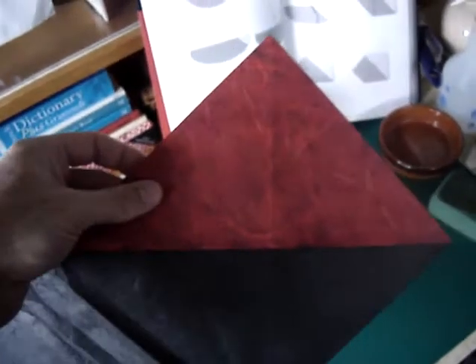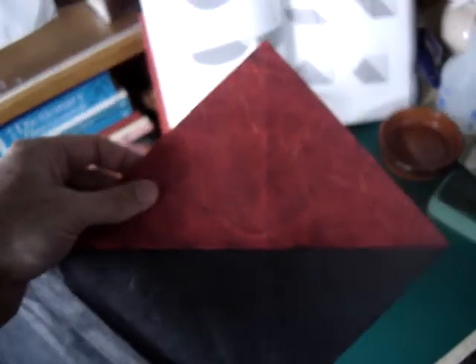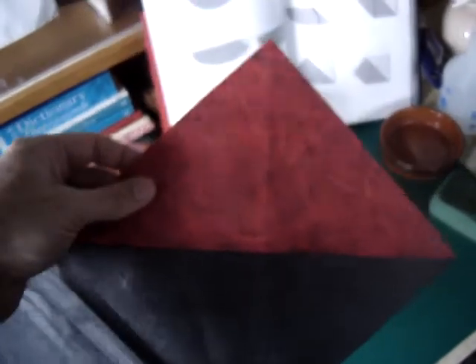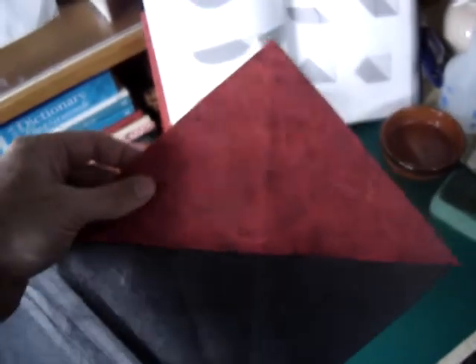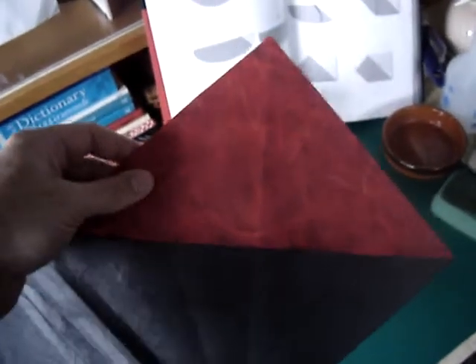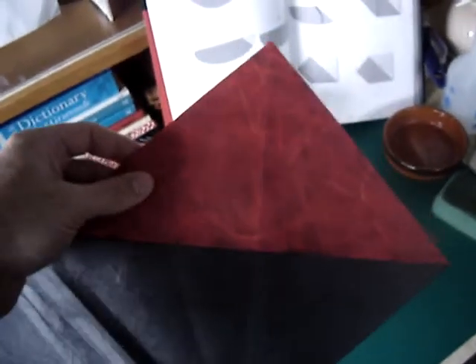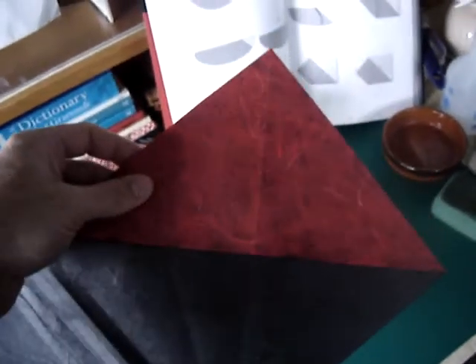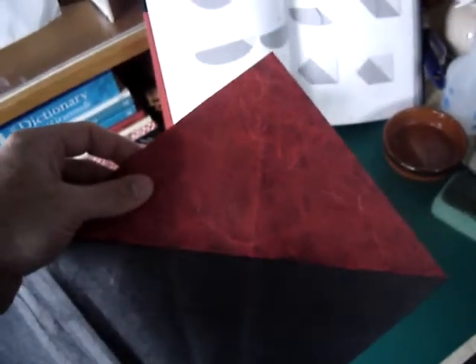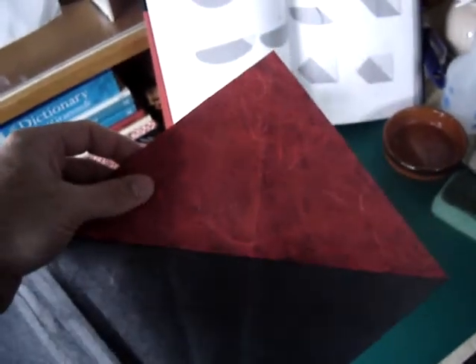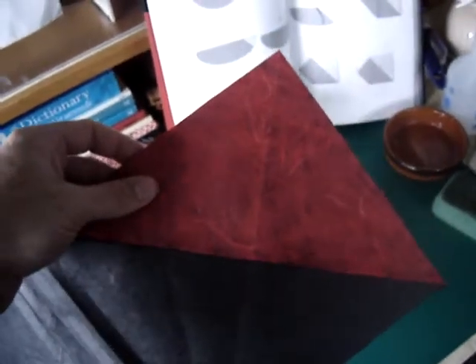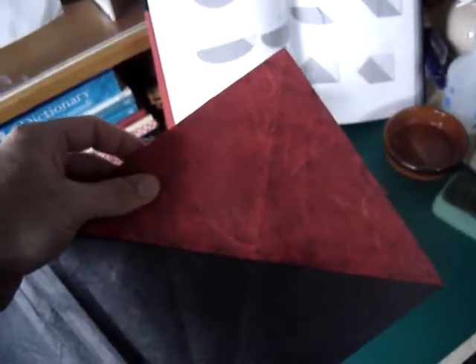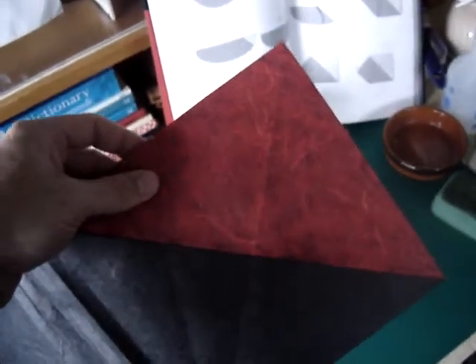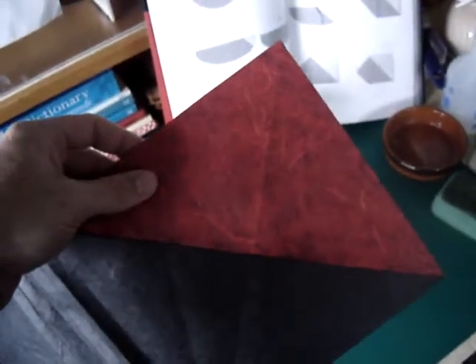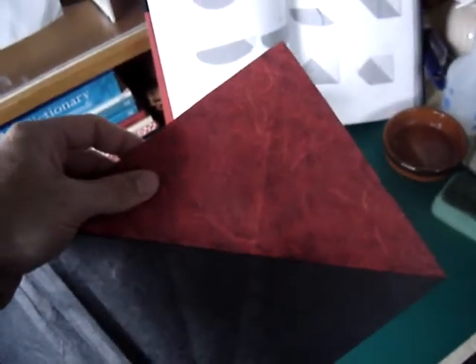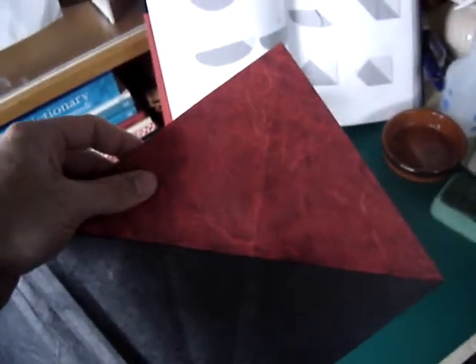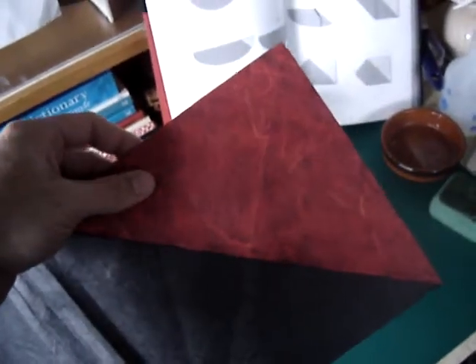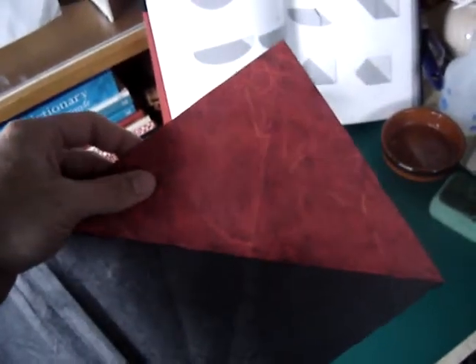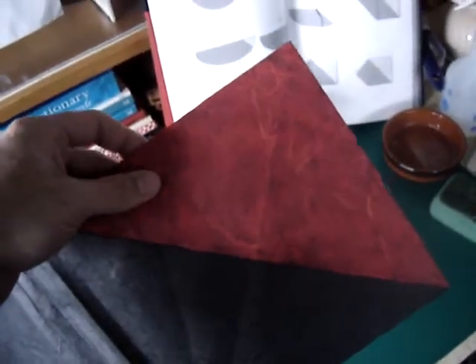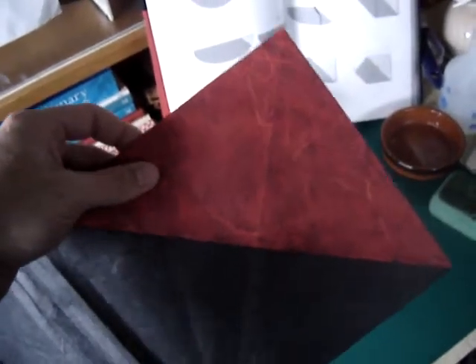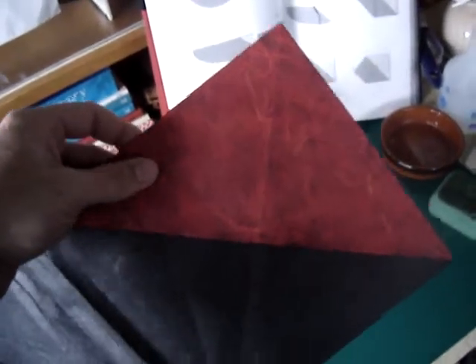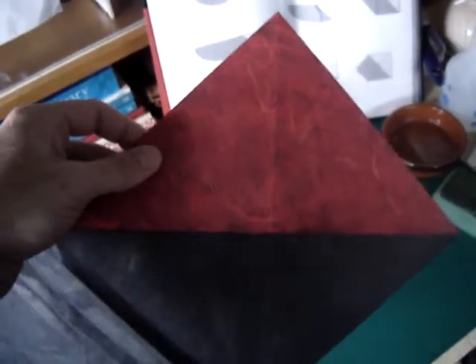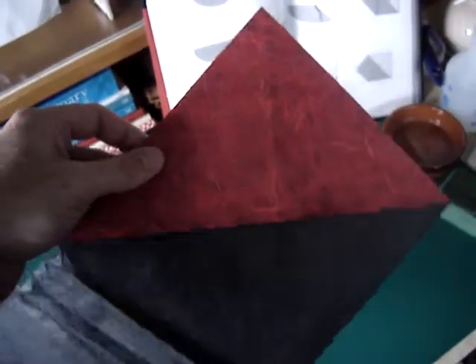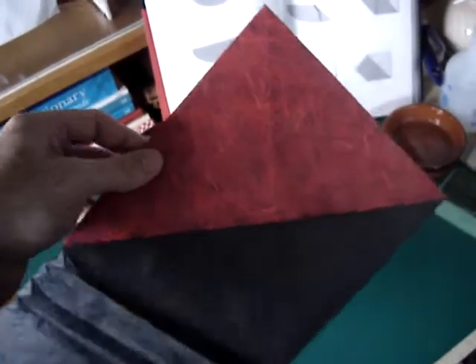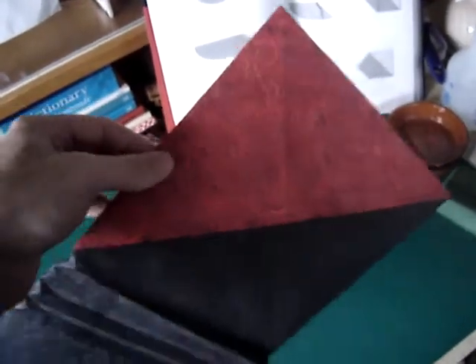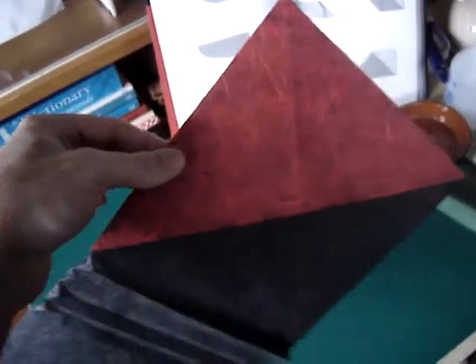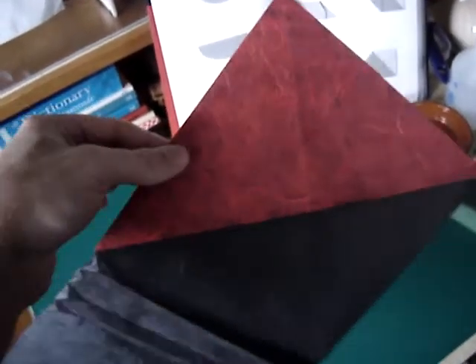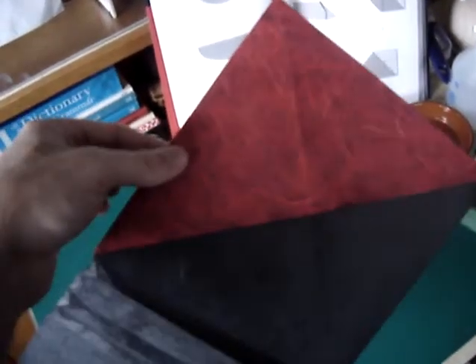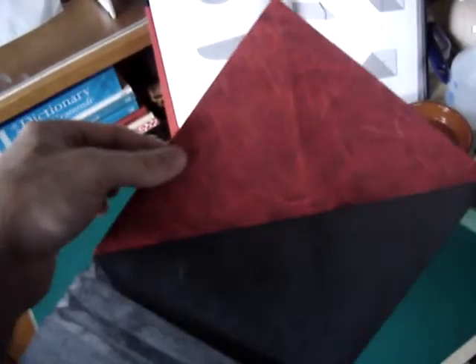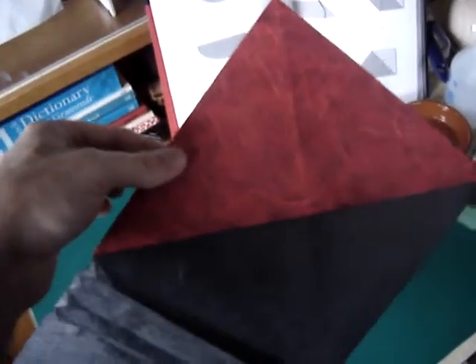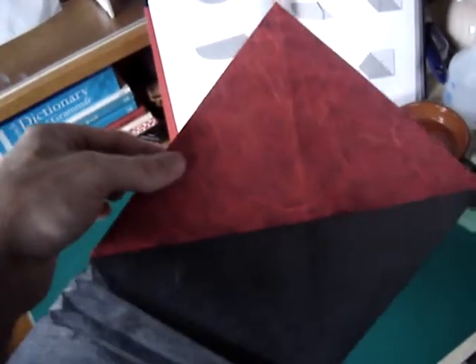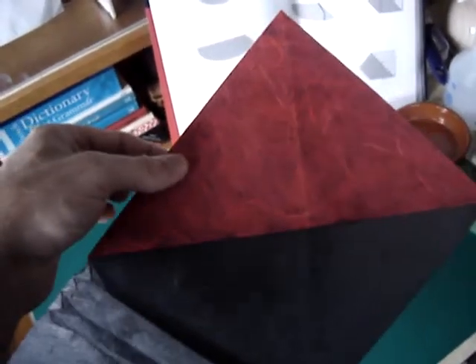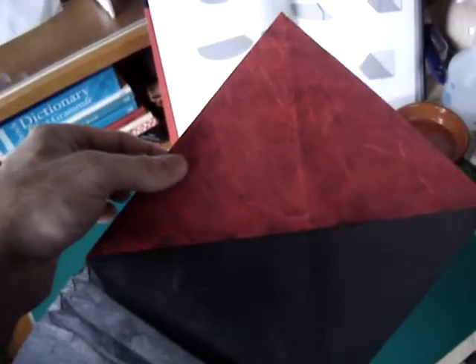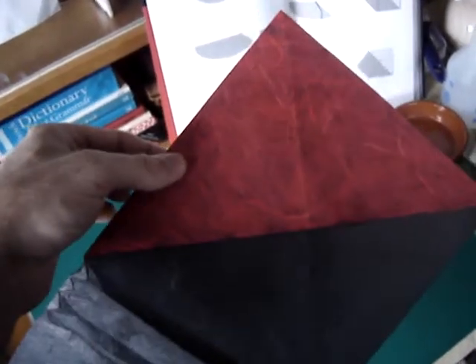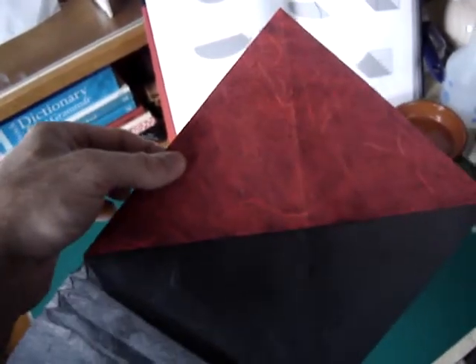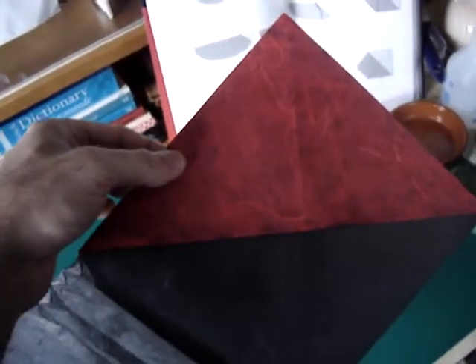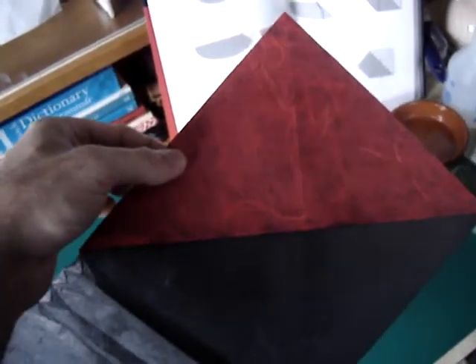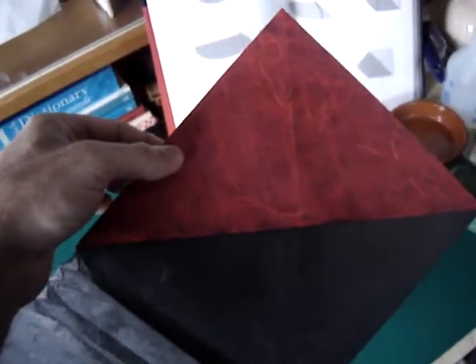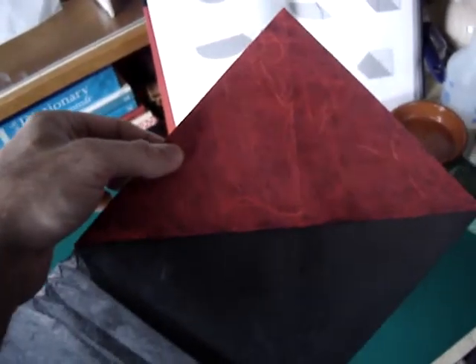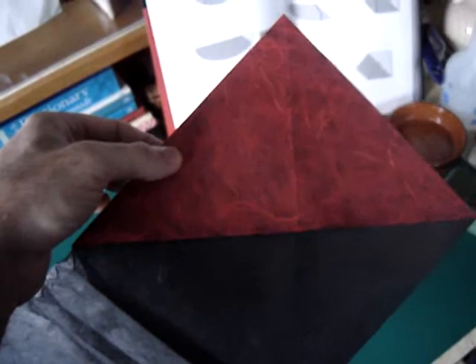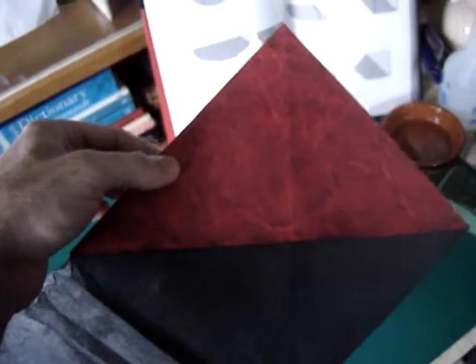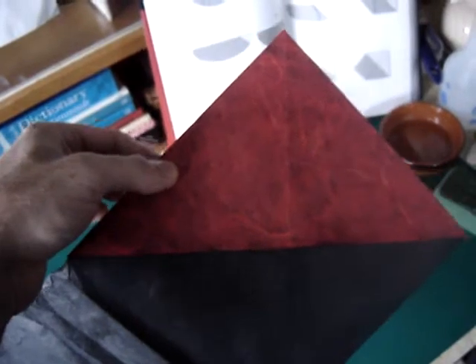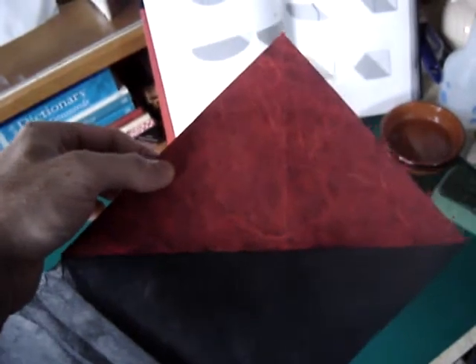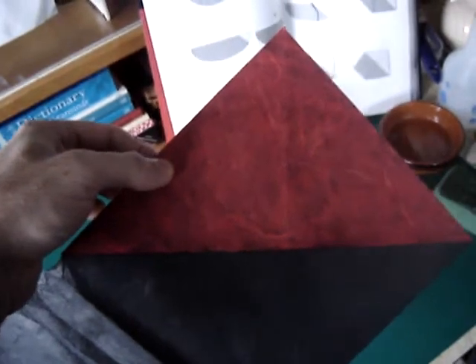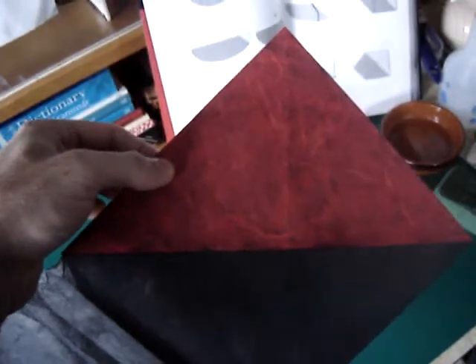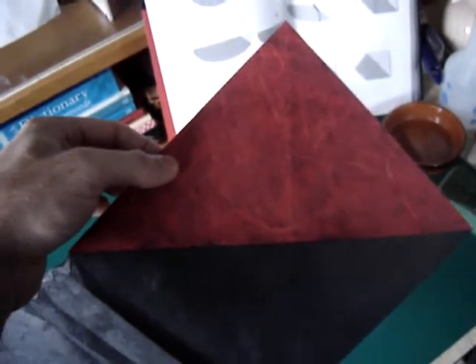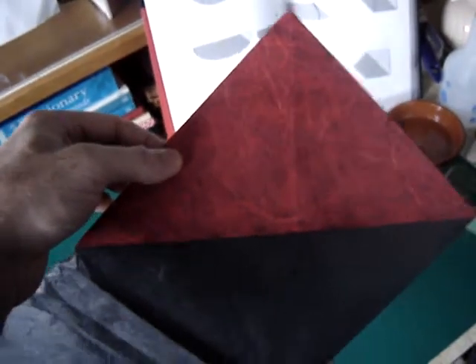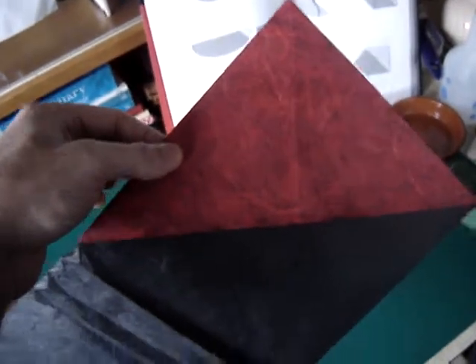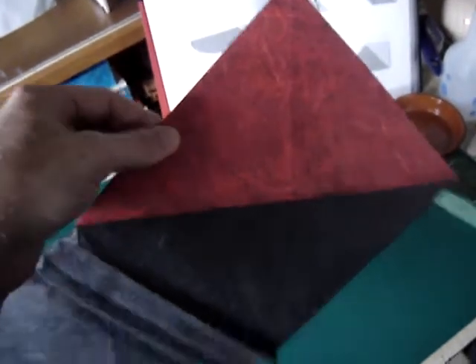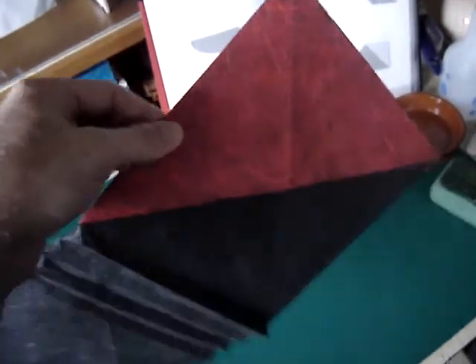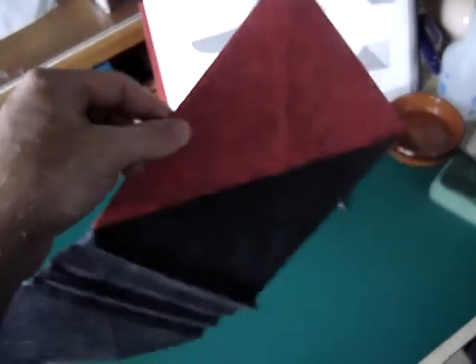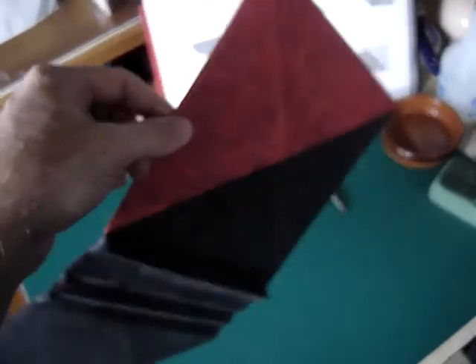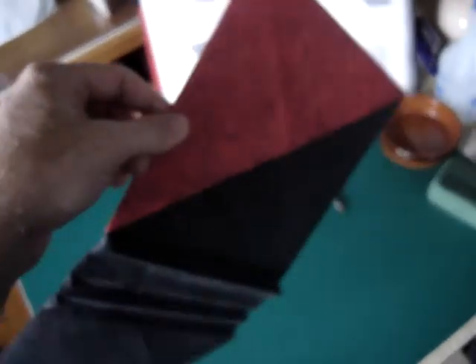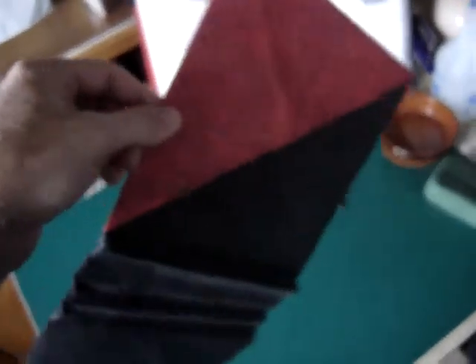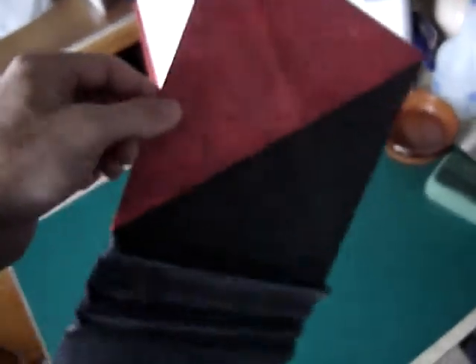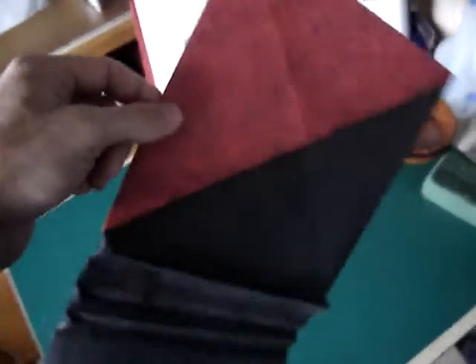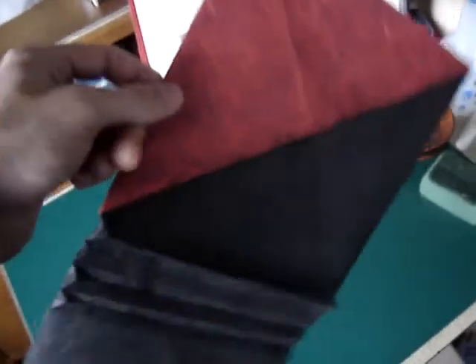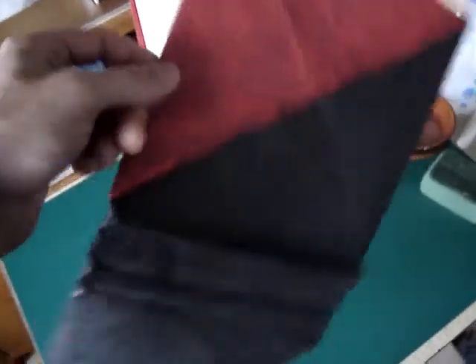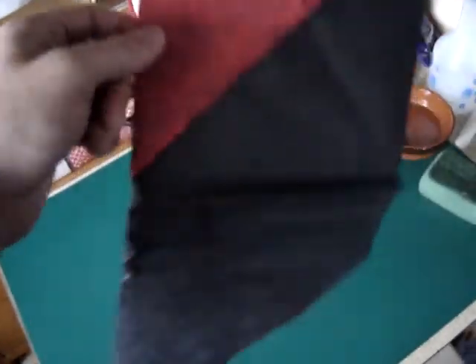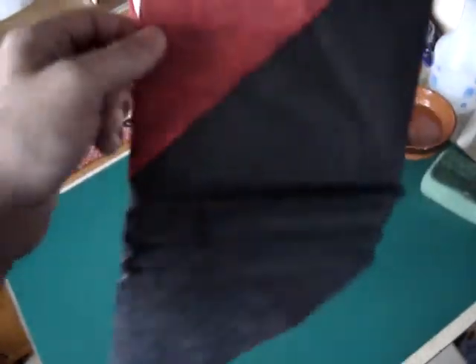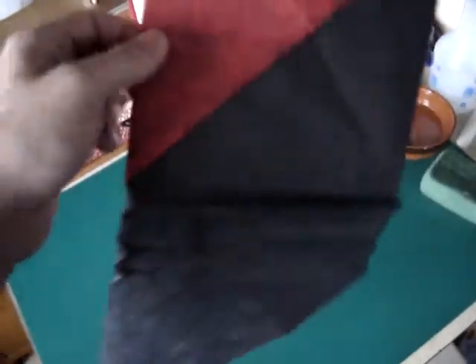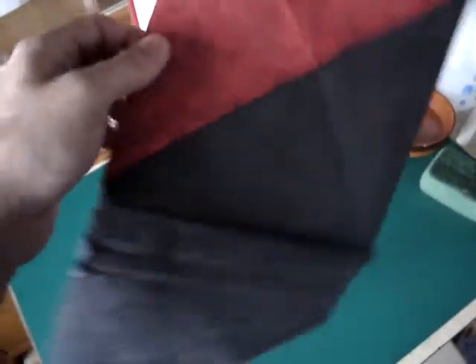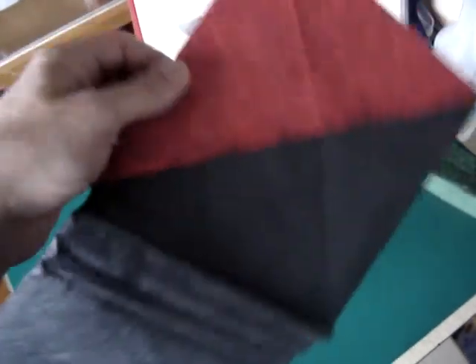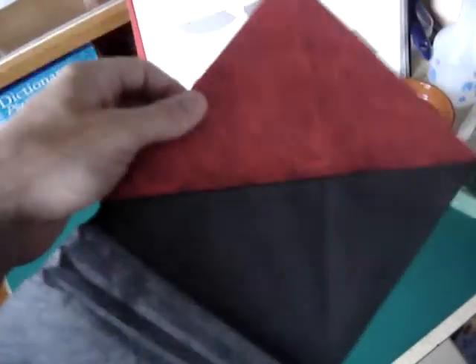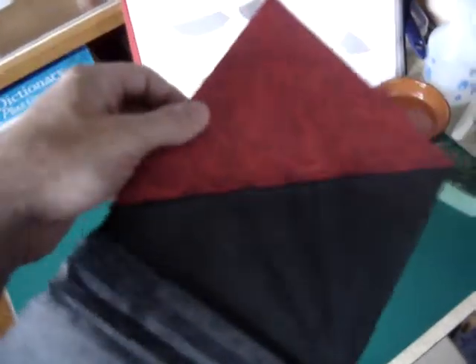This red backing to the paper — the only part of it you'll see is on the beak. Everything else will be black.